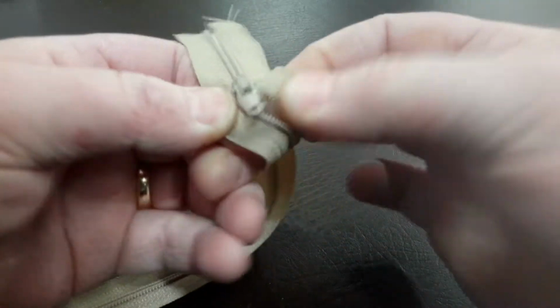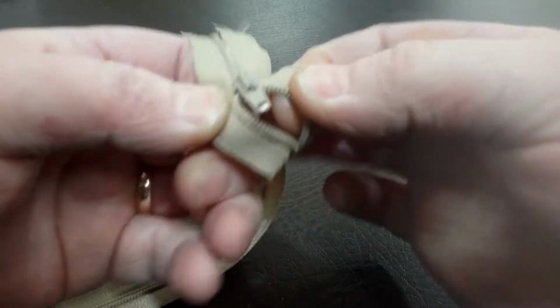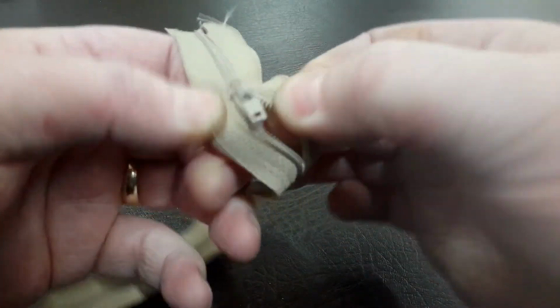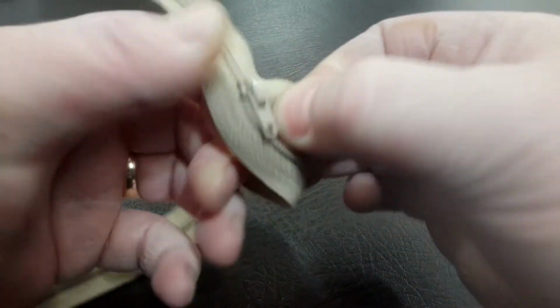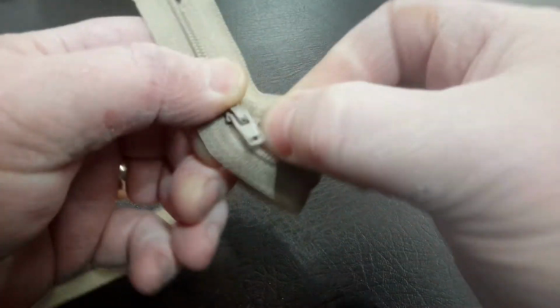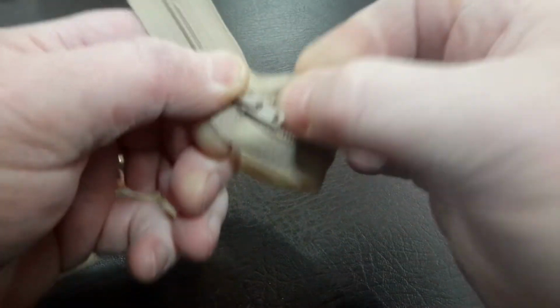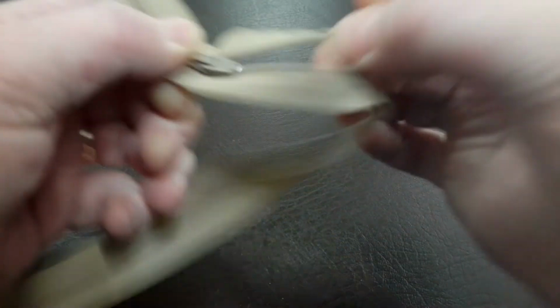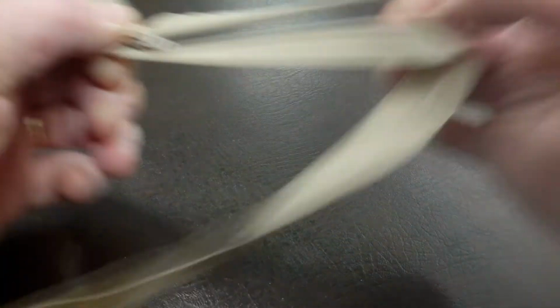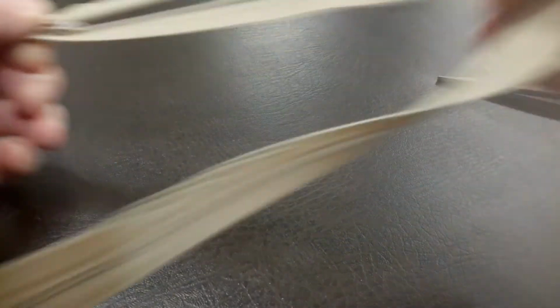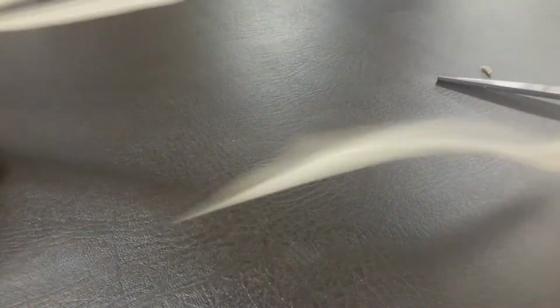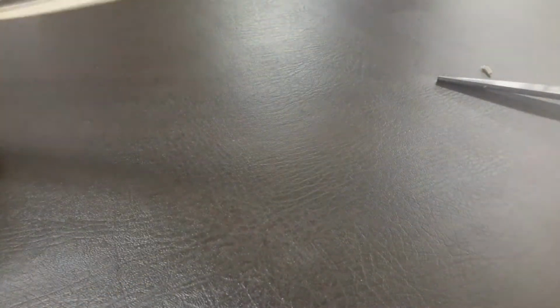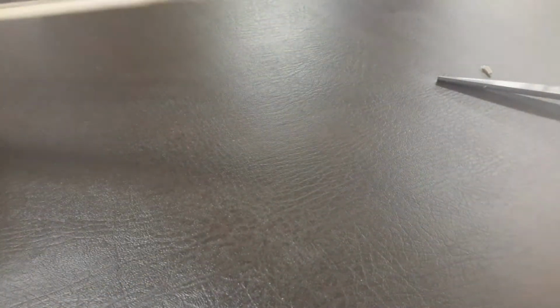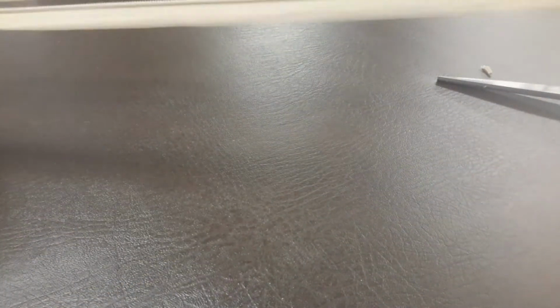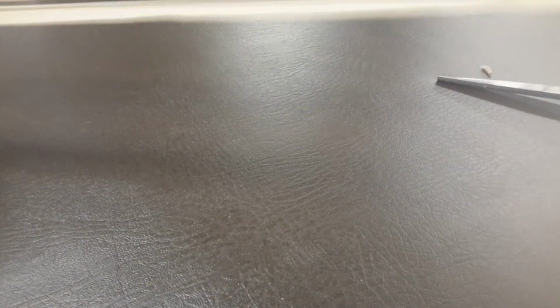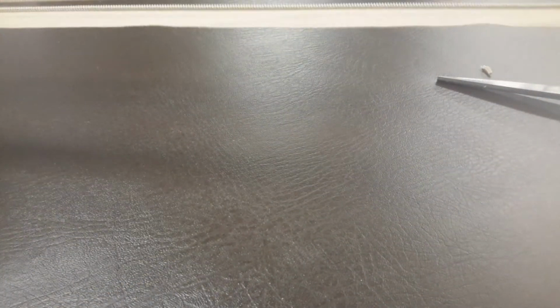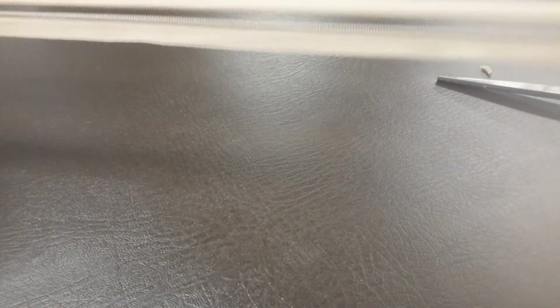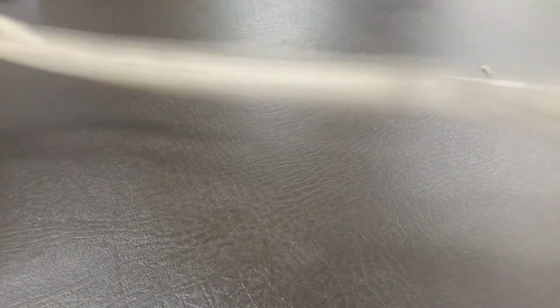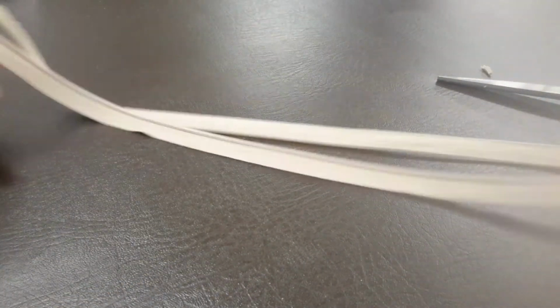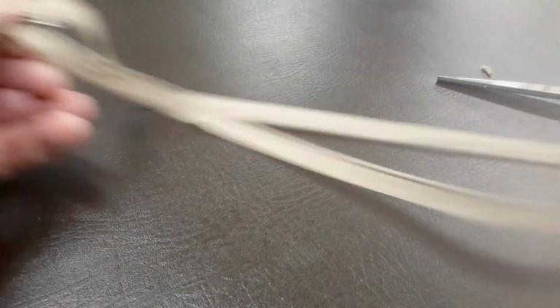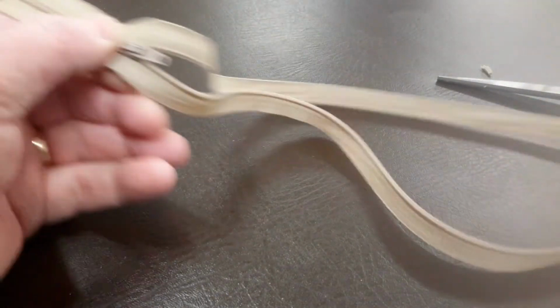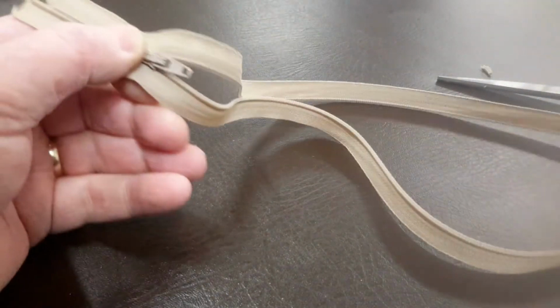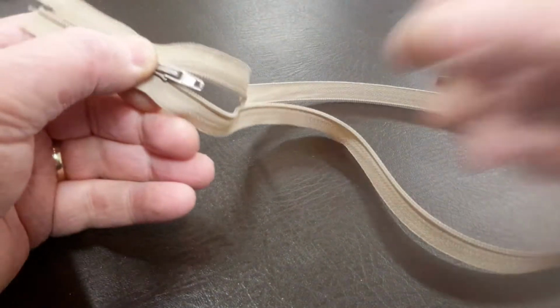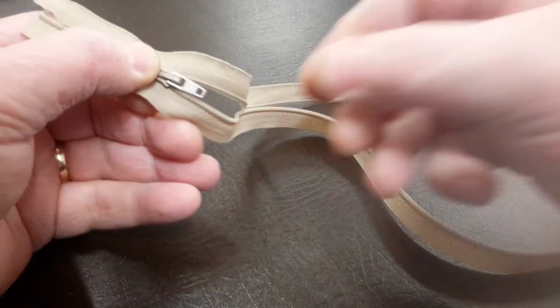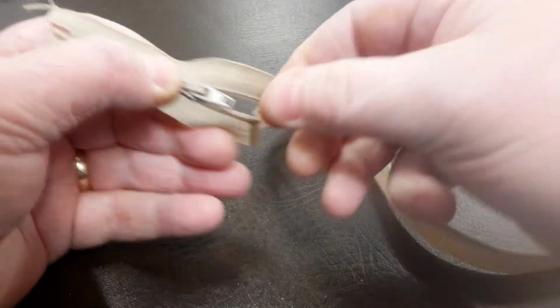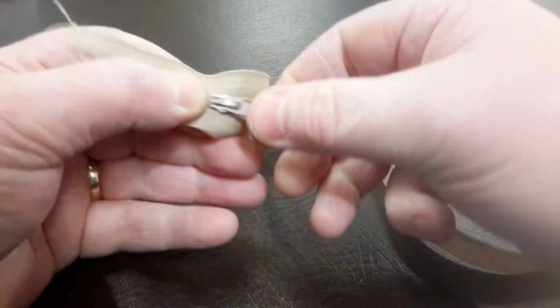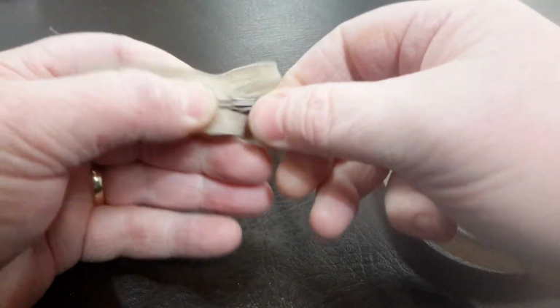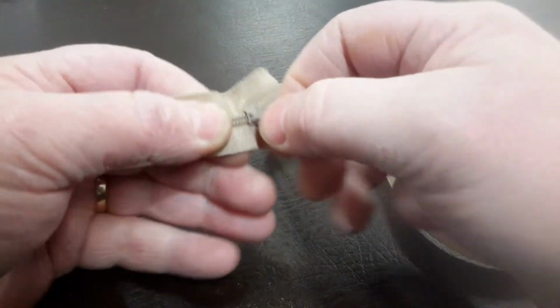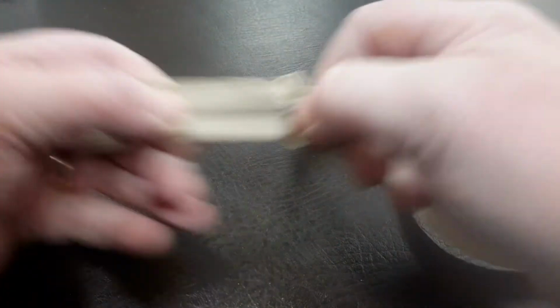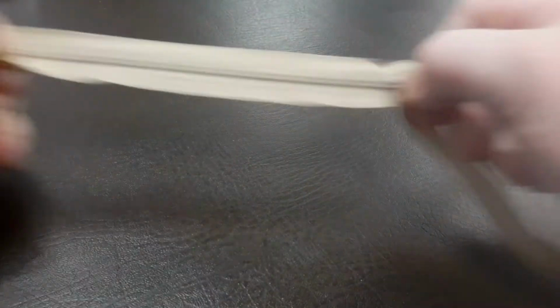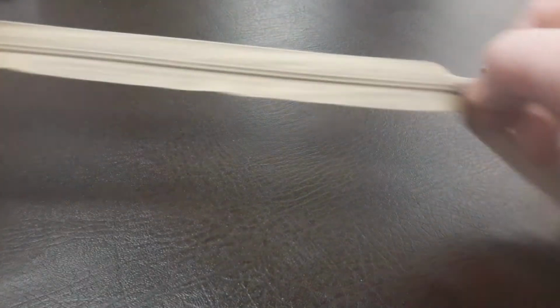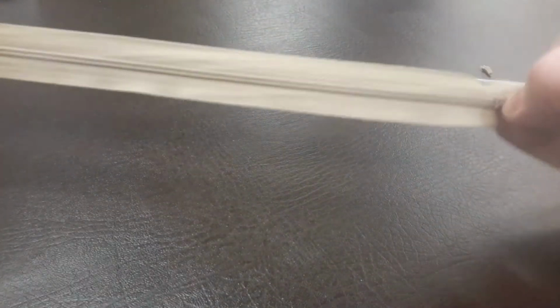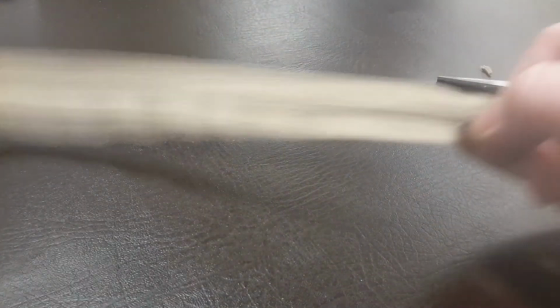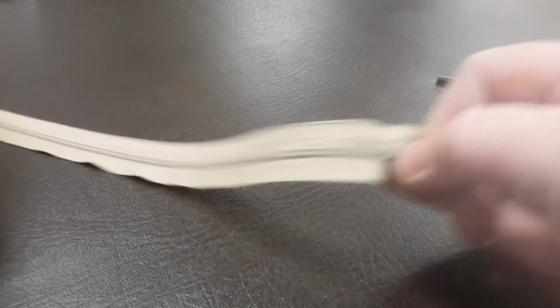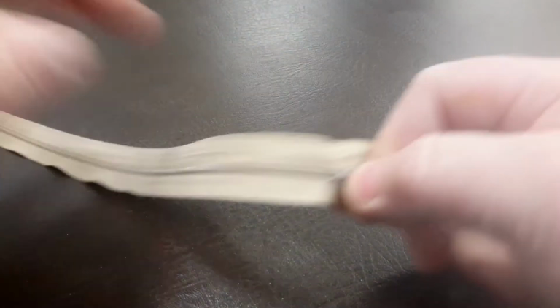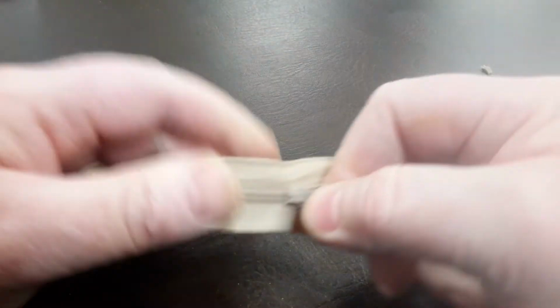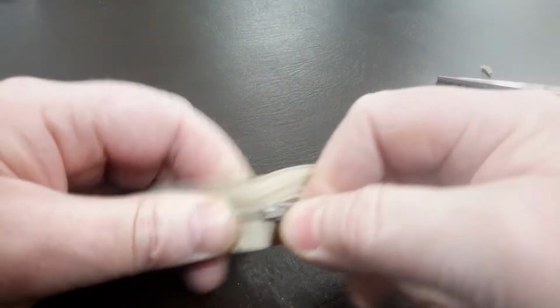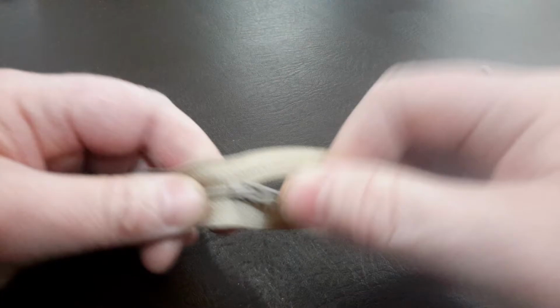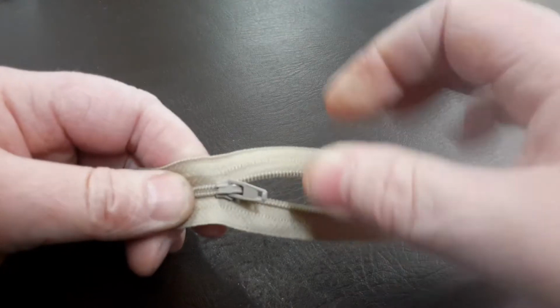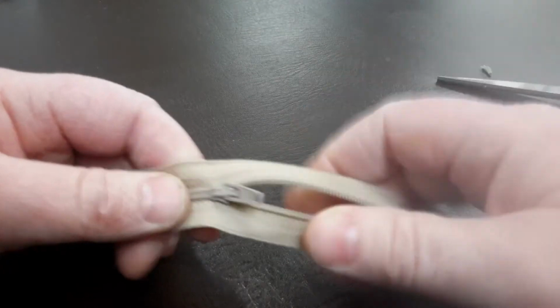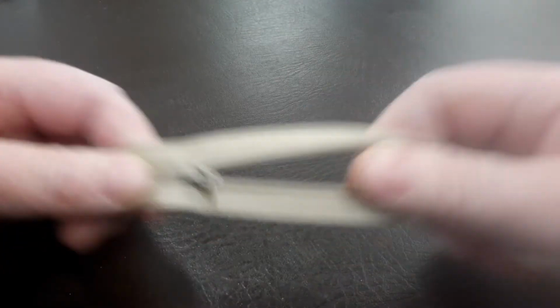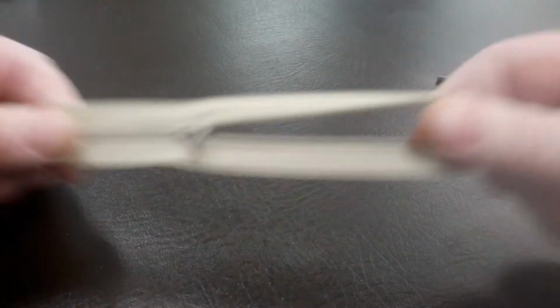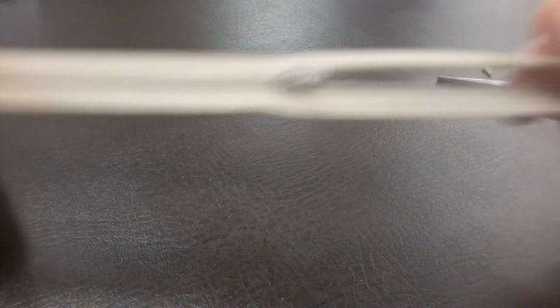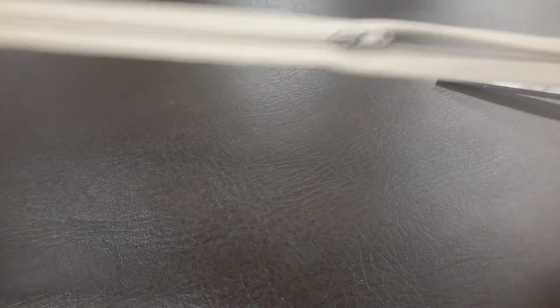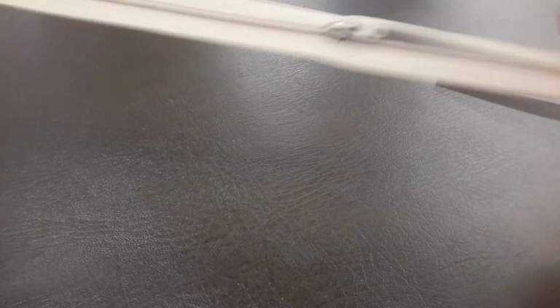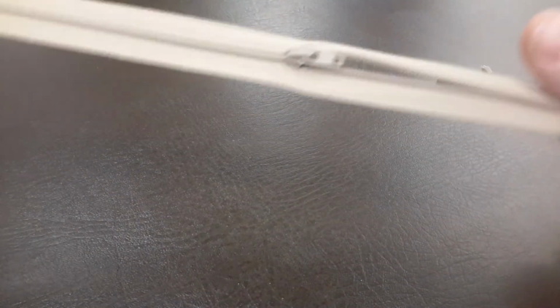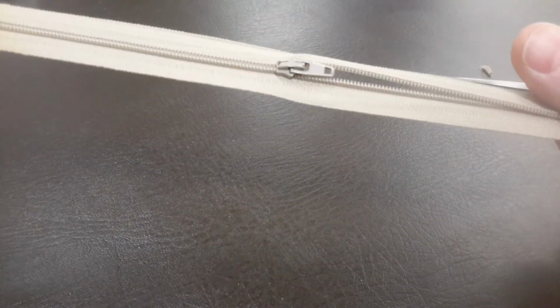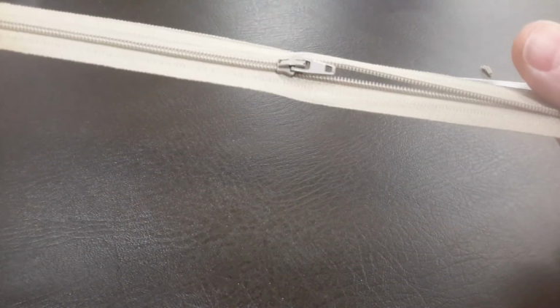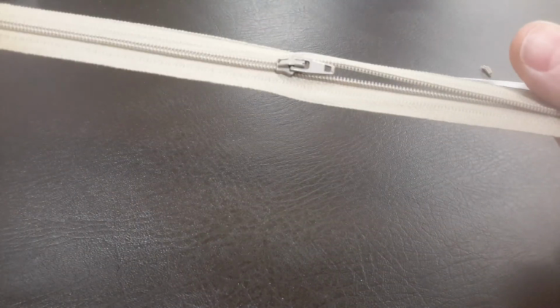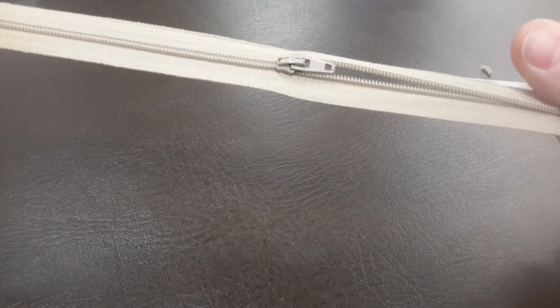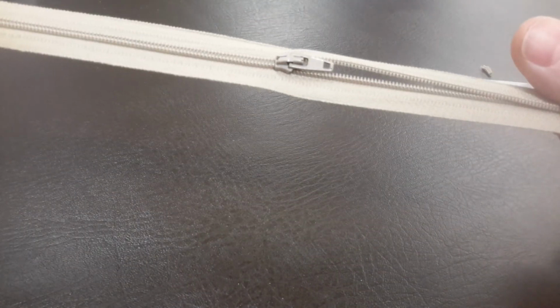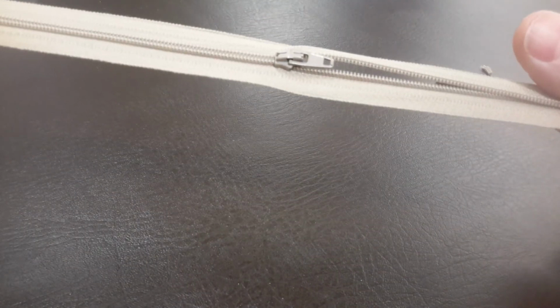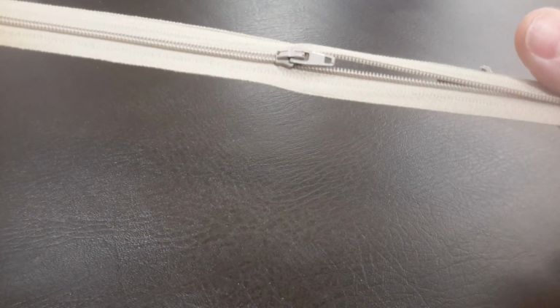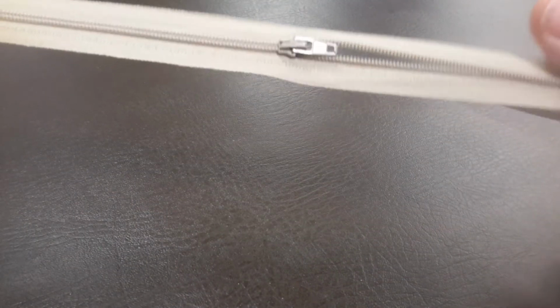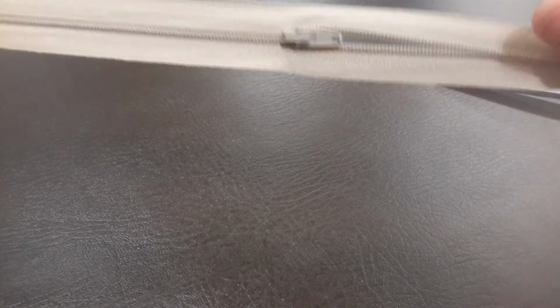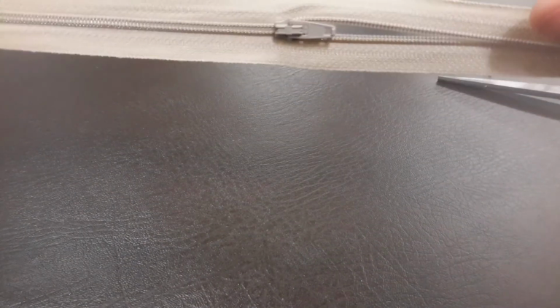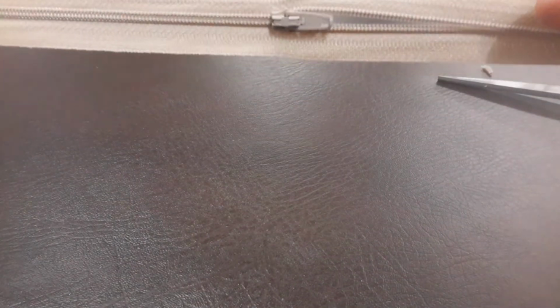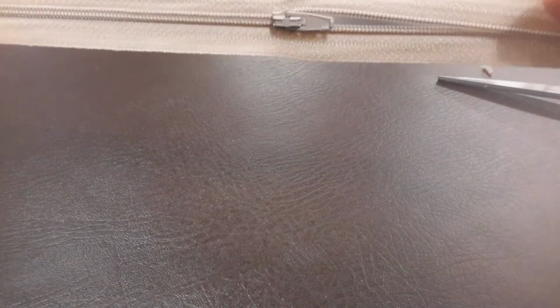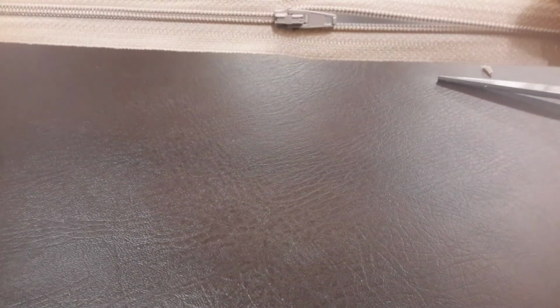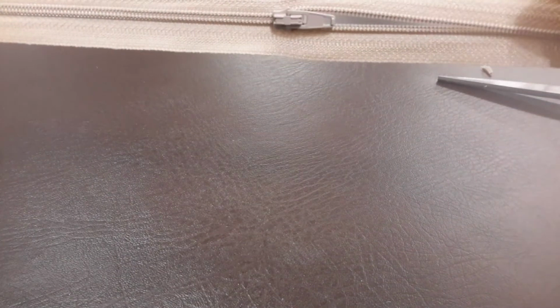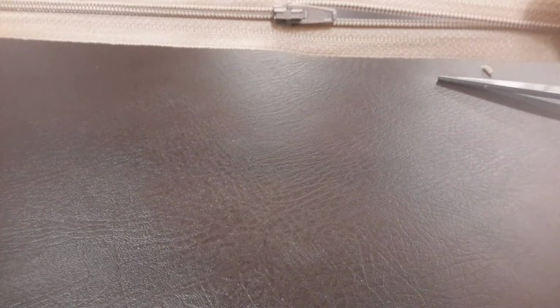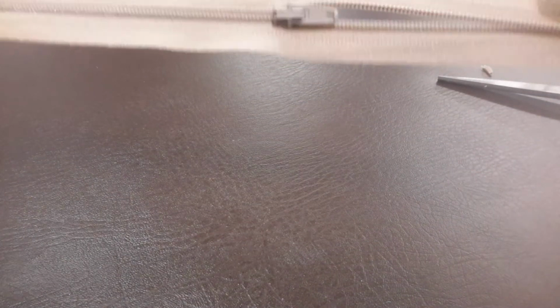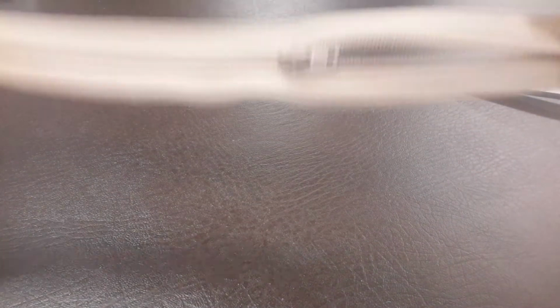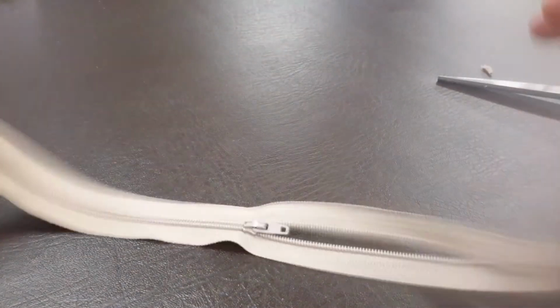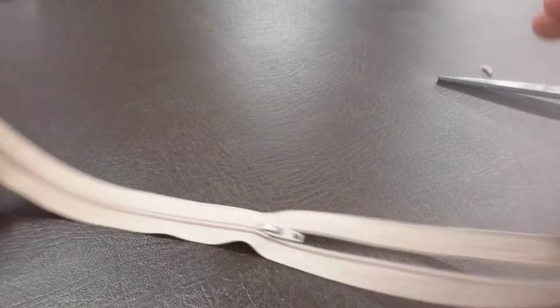That is your zip done. That is the fastest and easiest way of doing it.